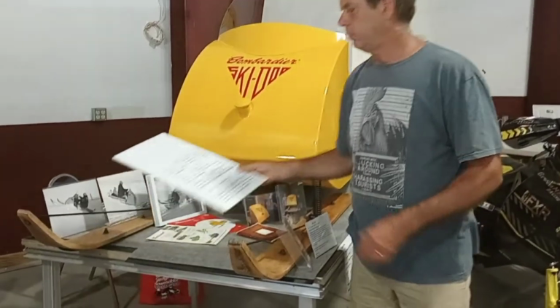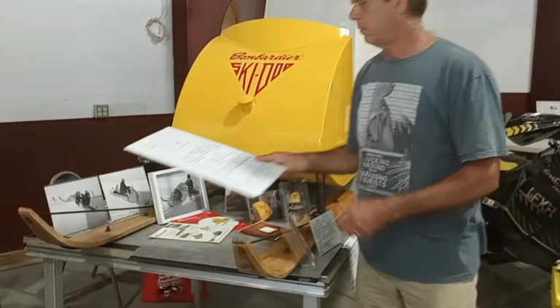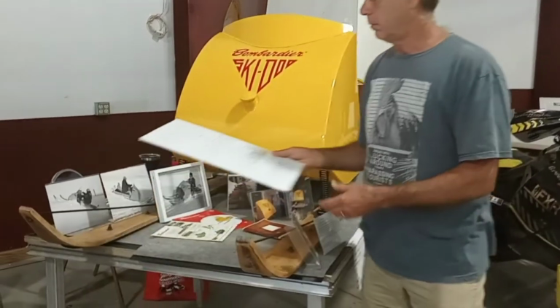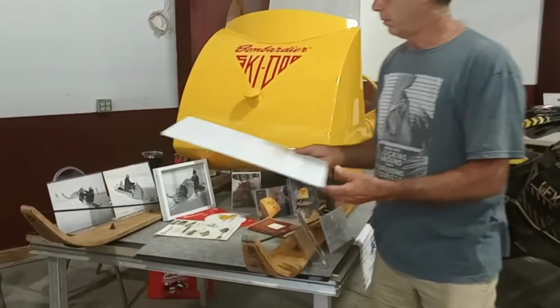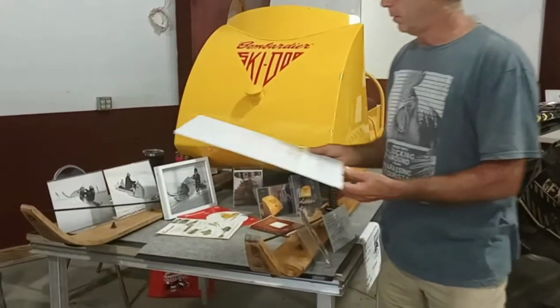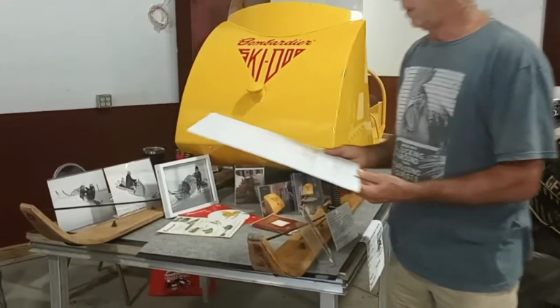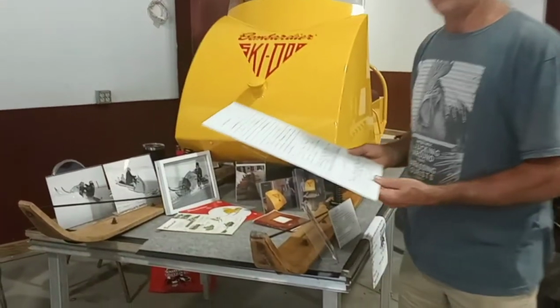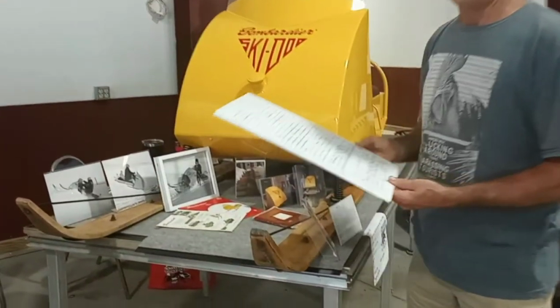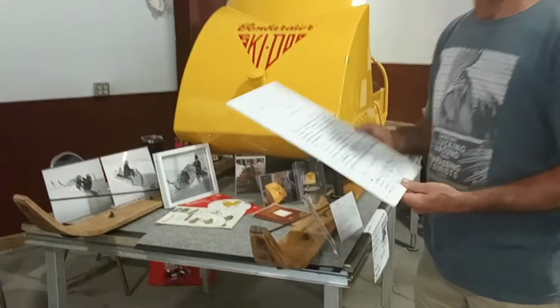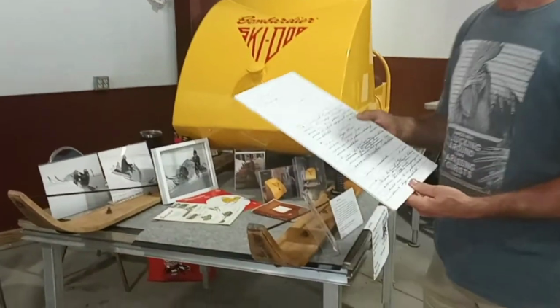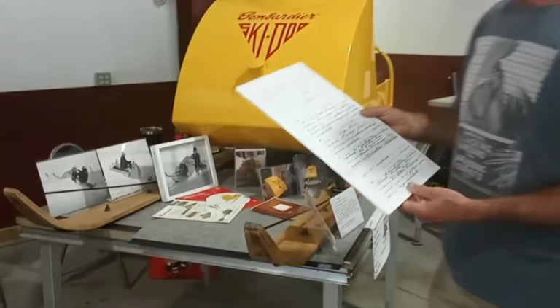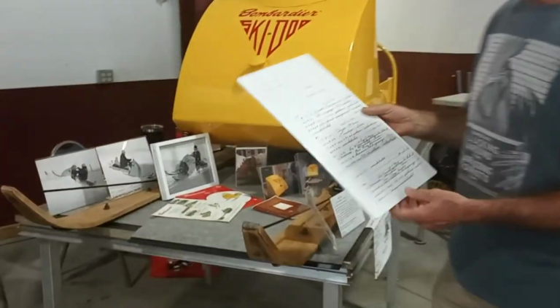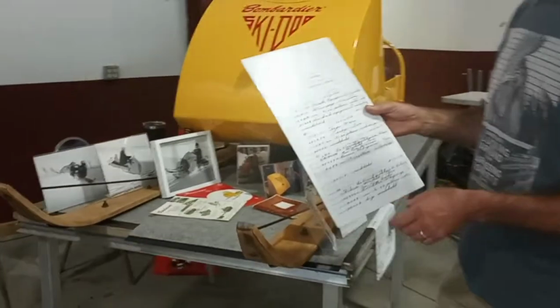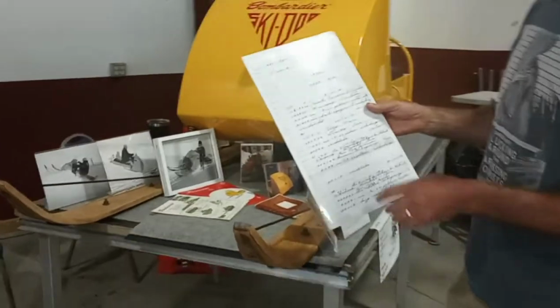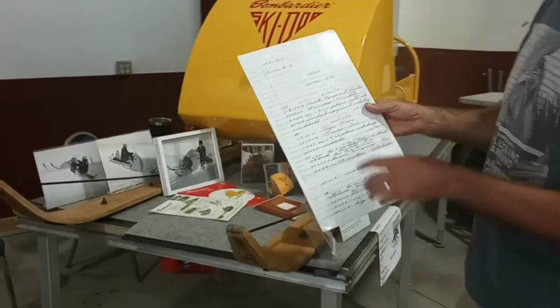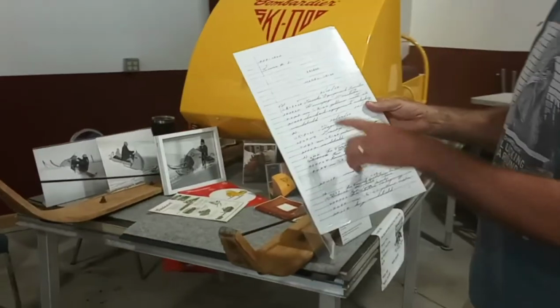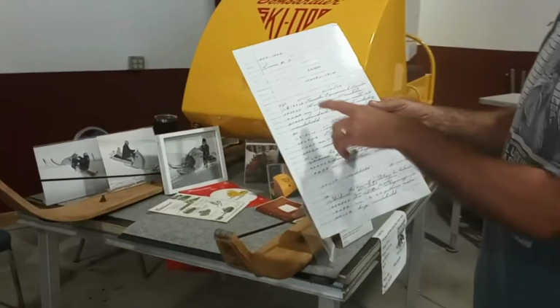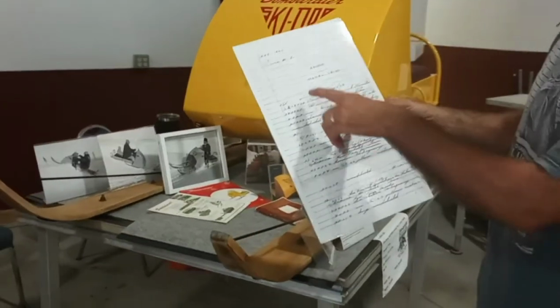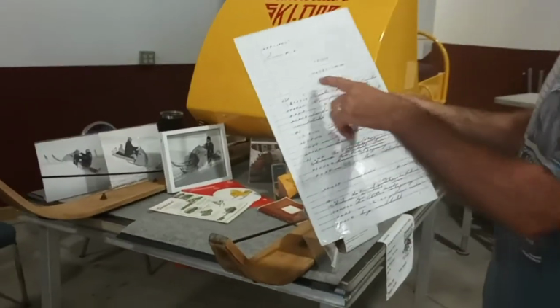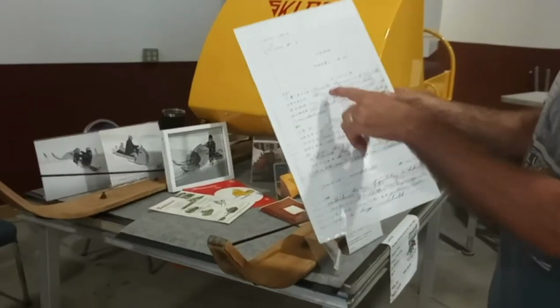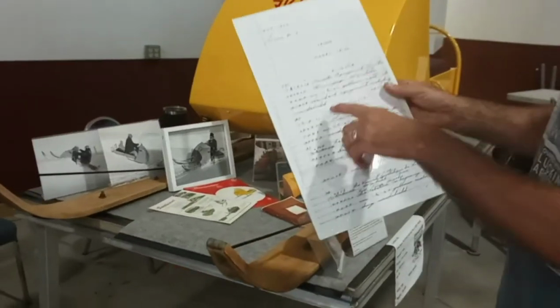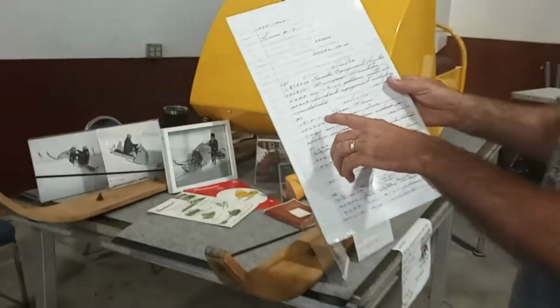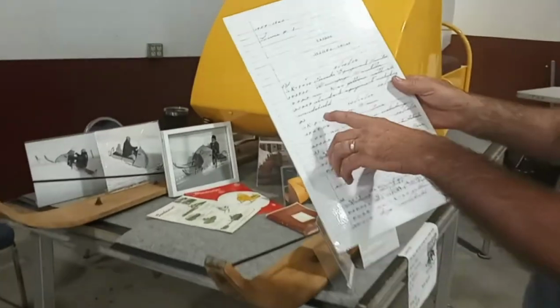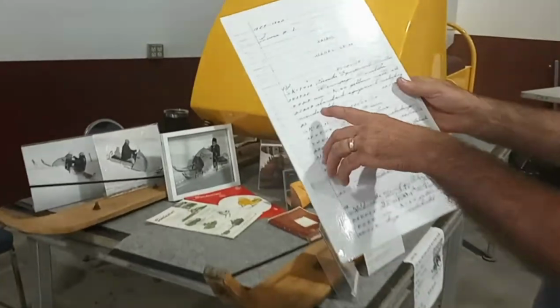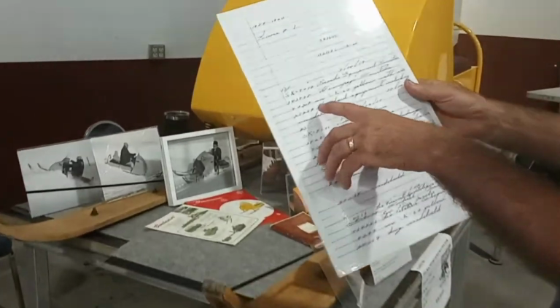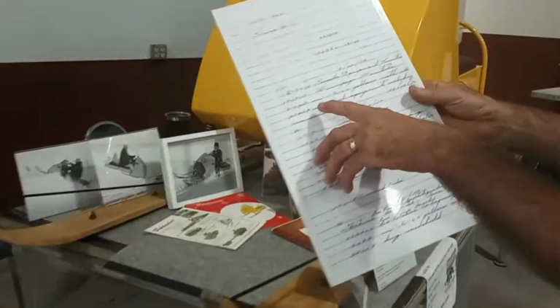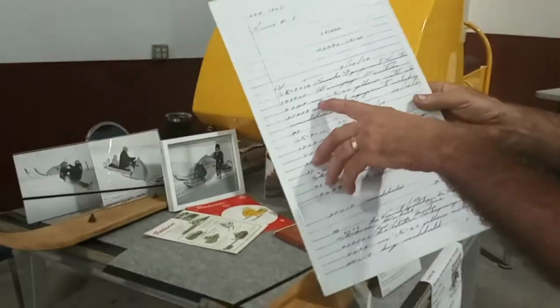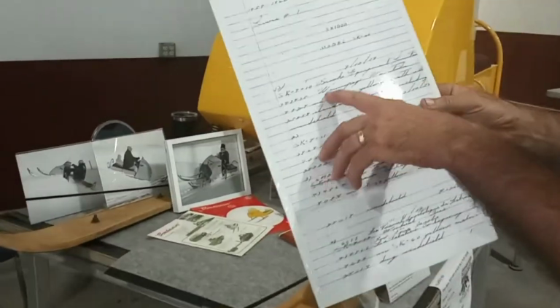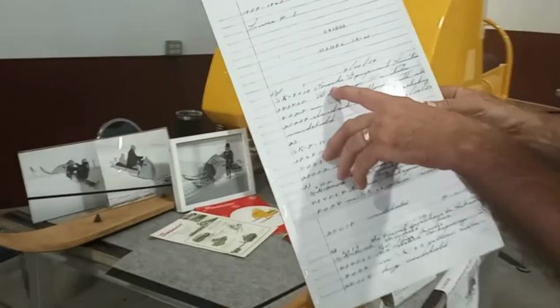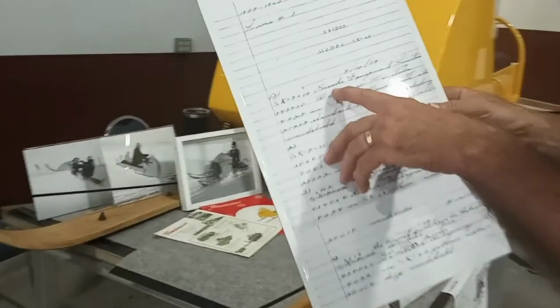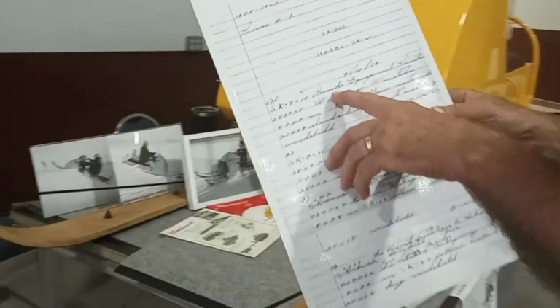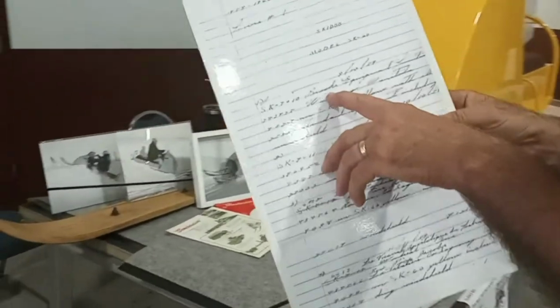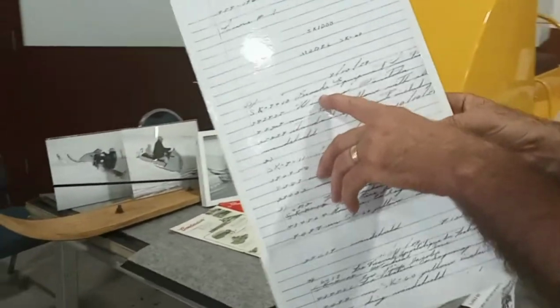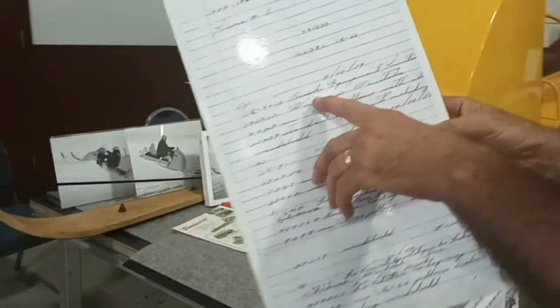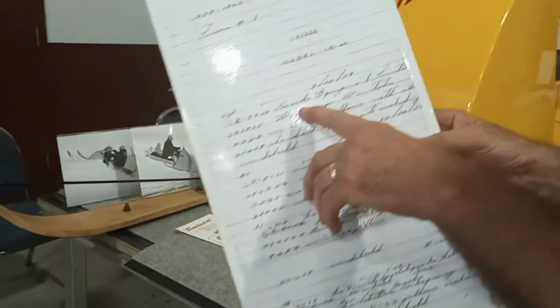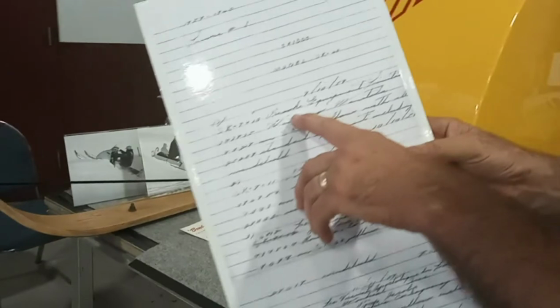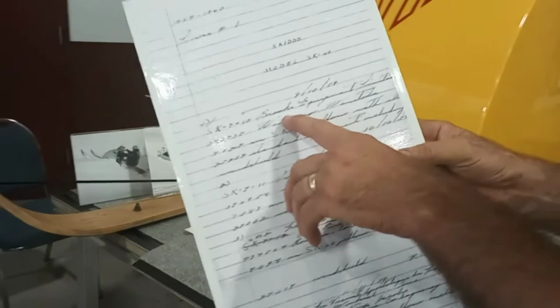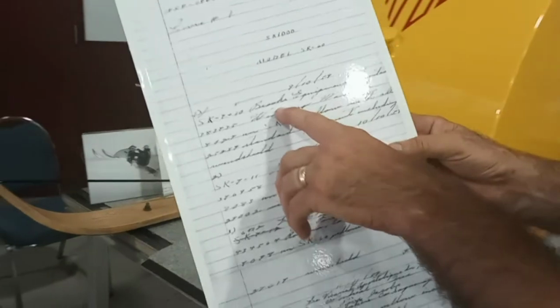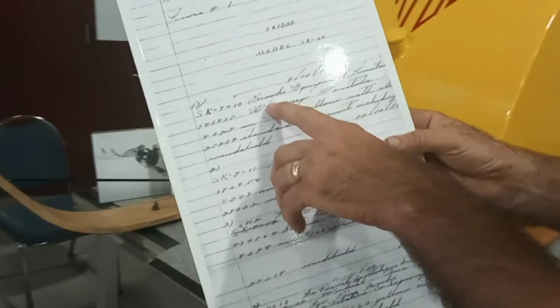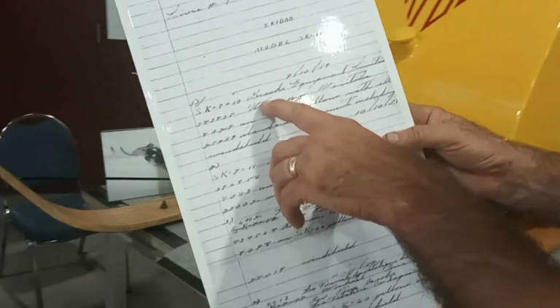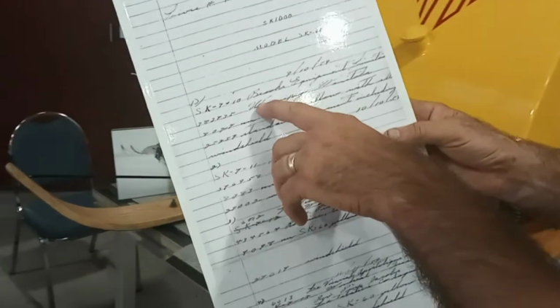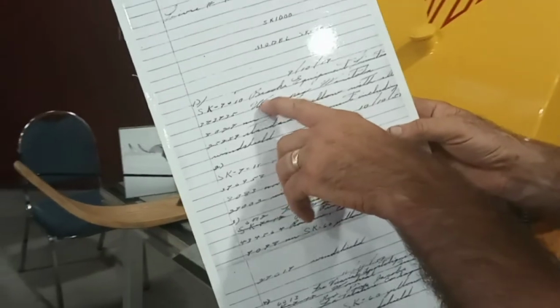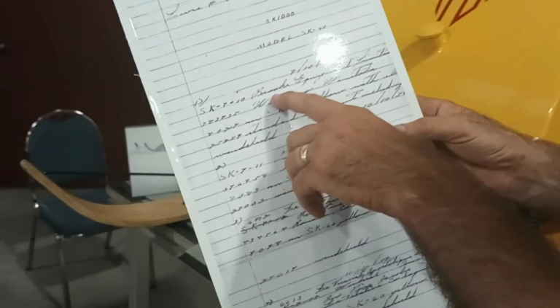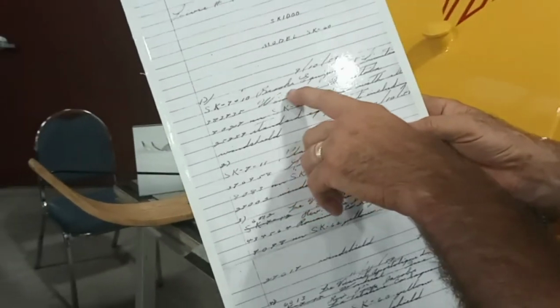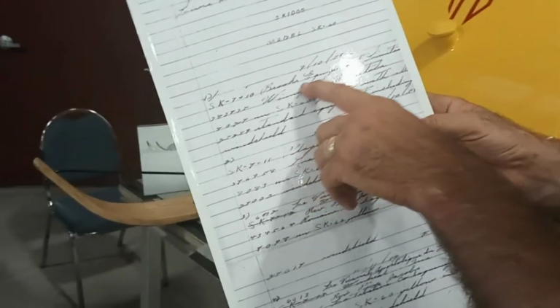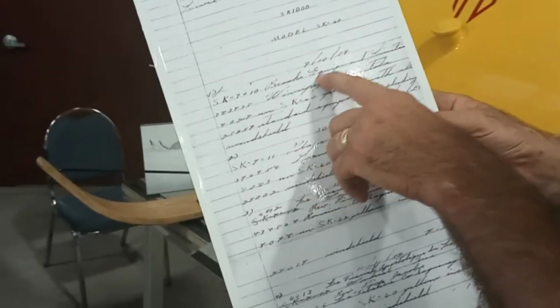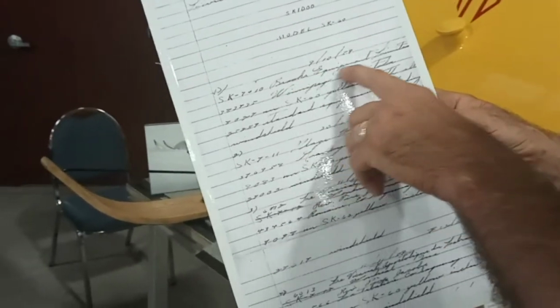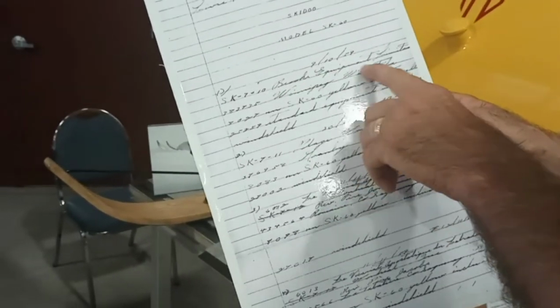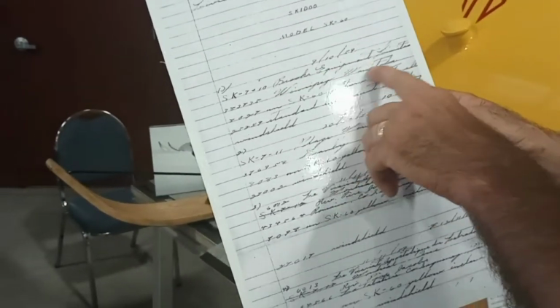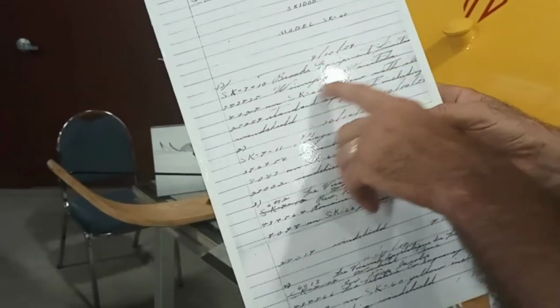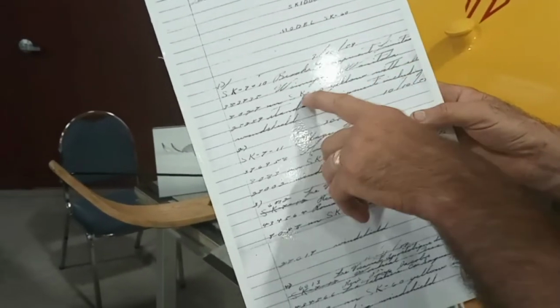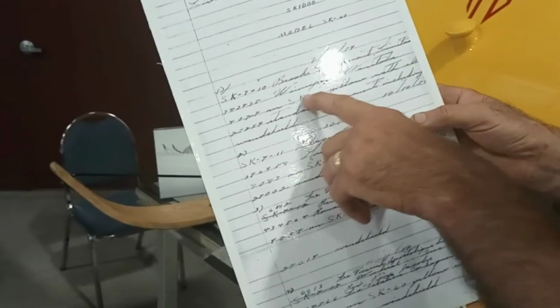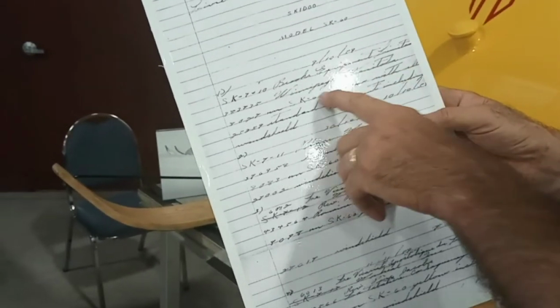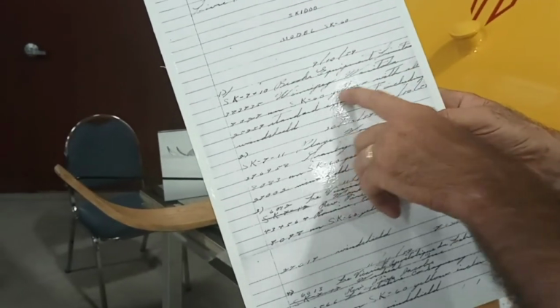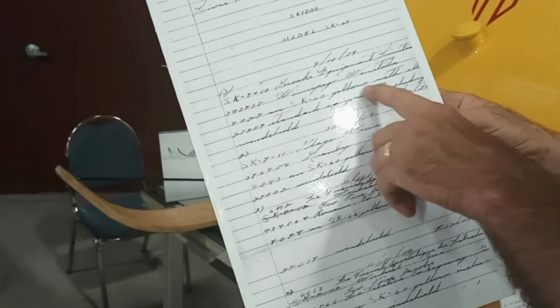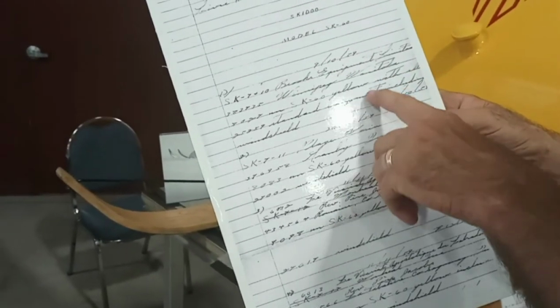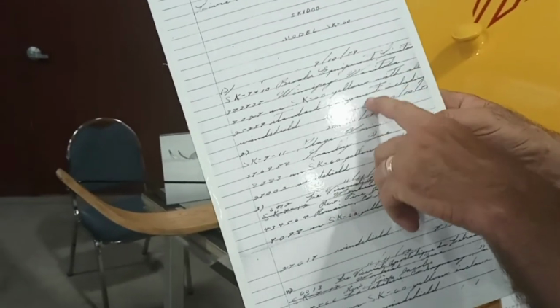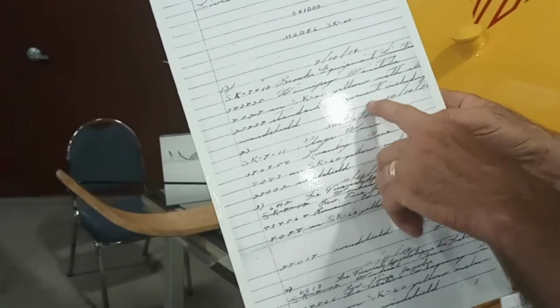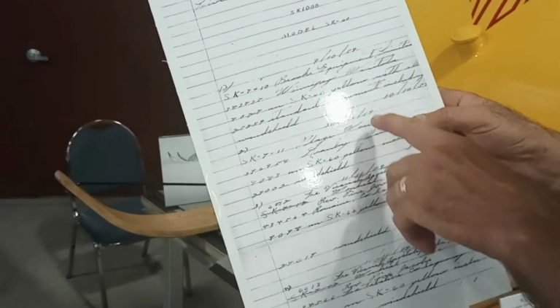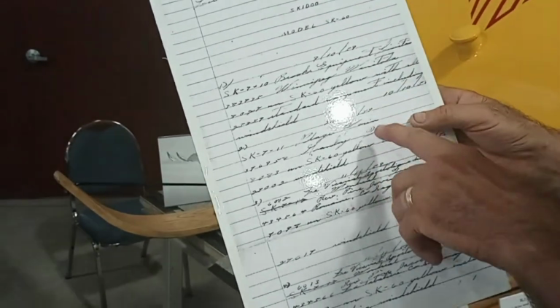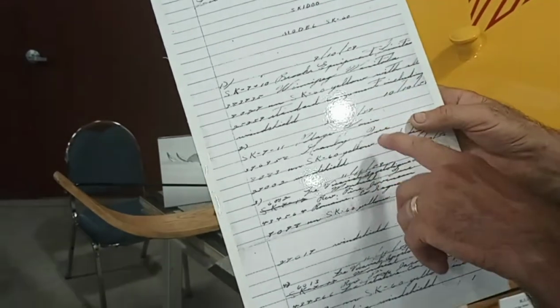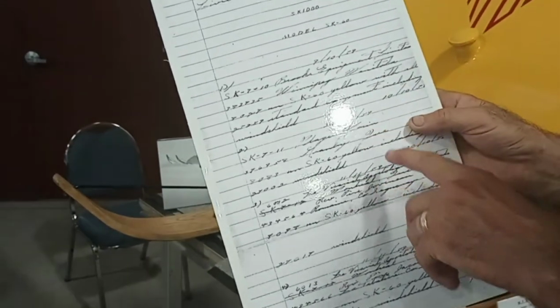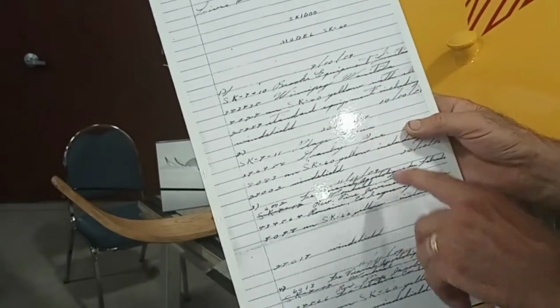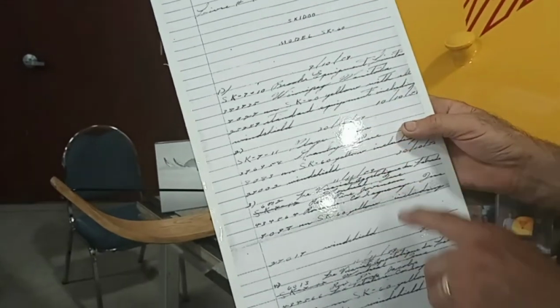In the museum, book one, page one, the sled came from Brooks Equipment, Winnipeg, Manitoba.